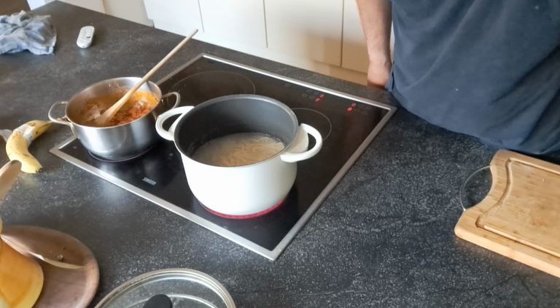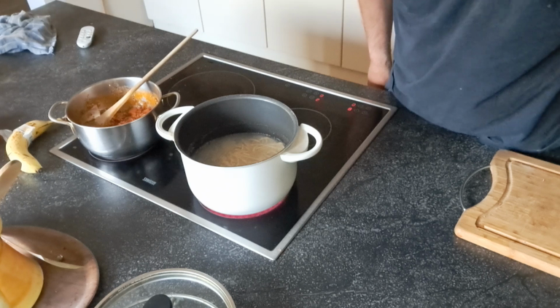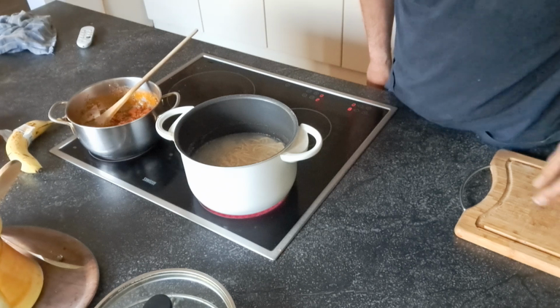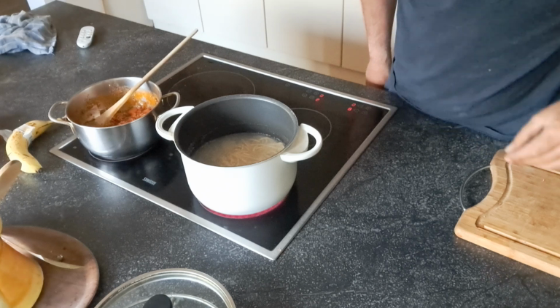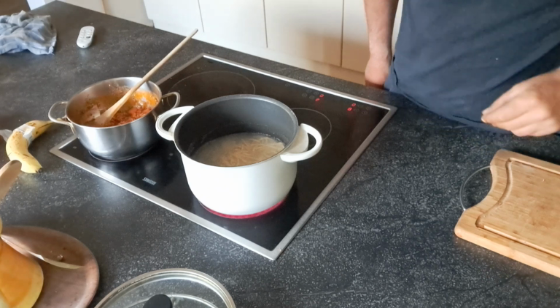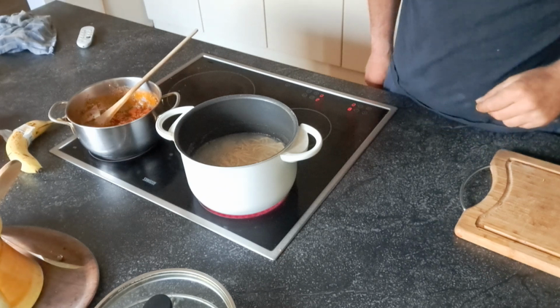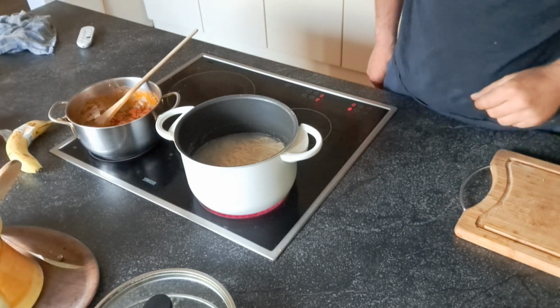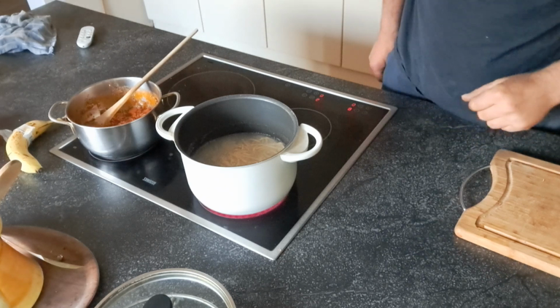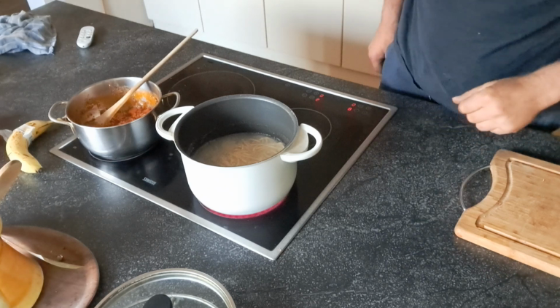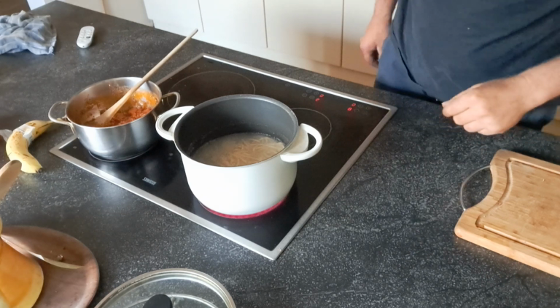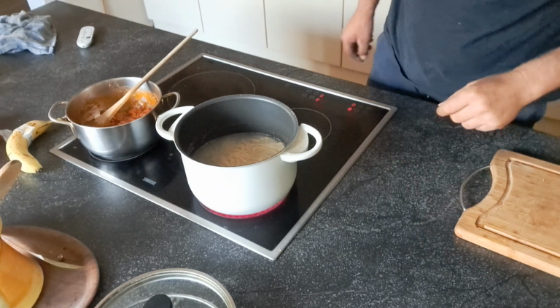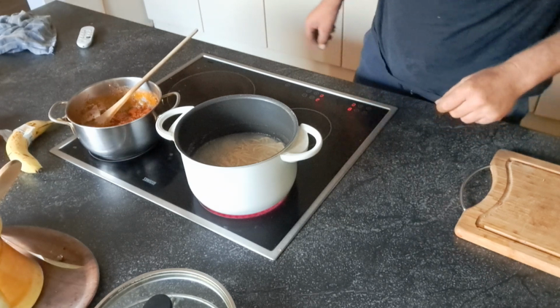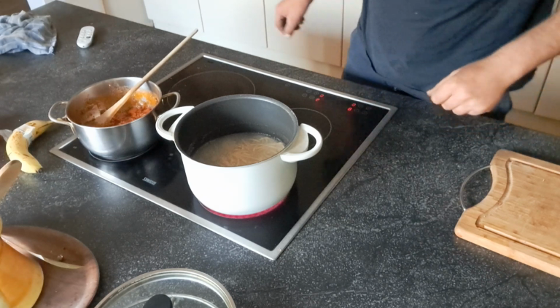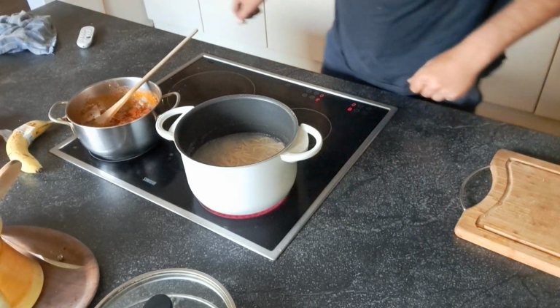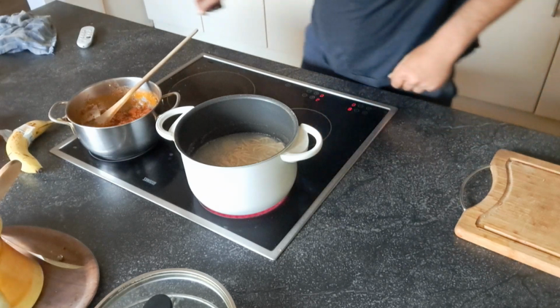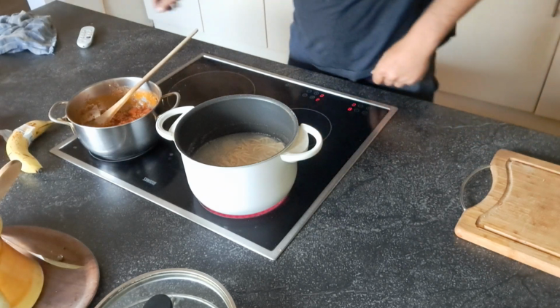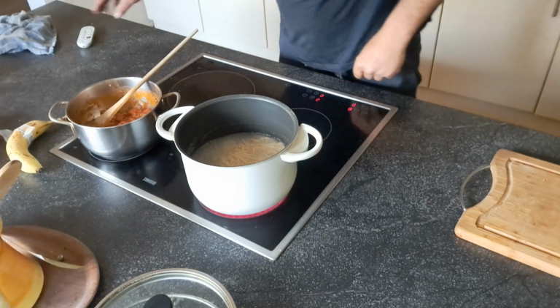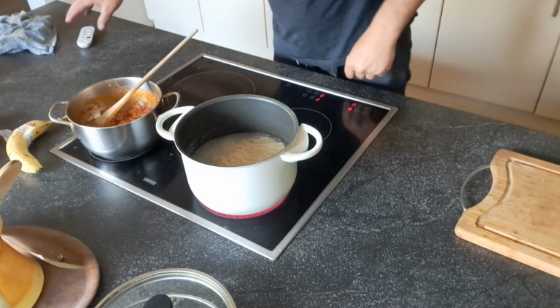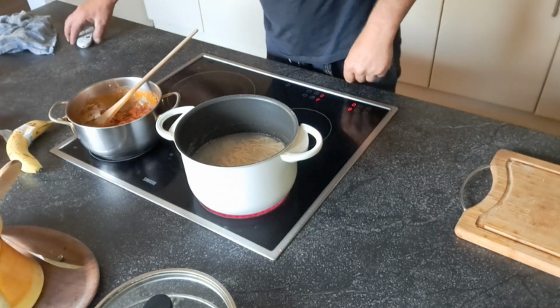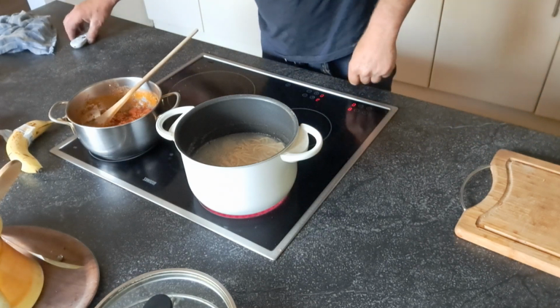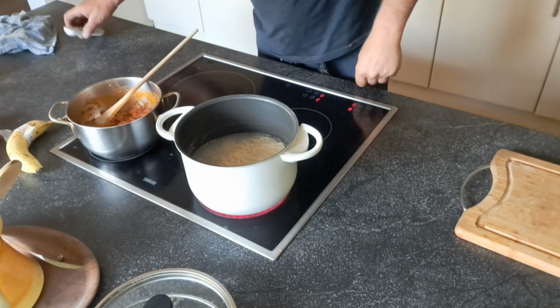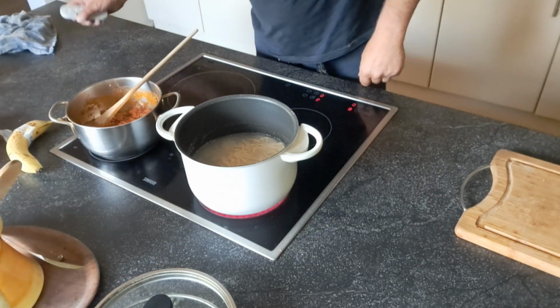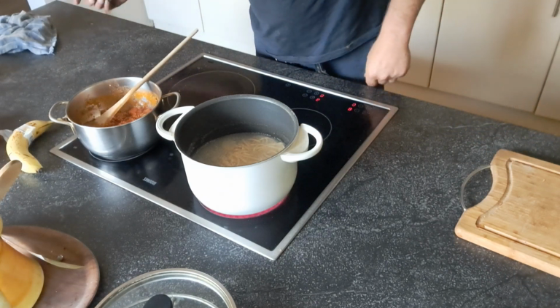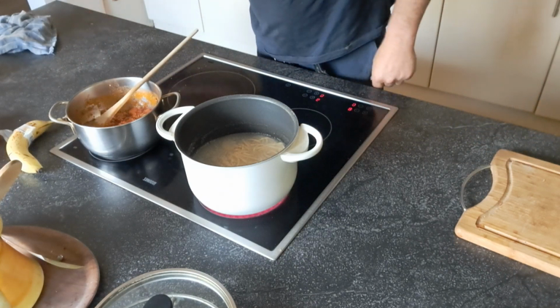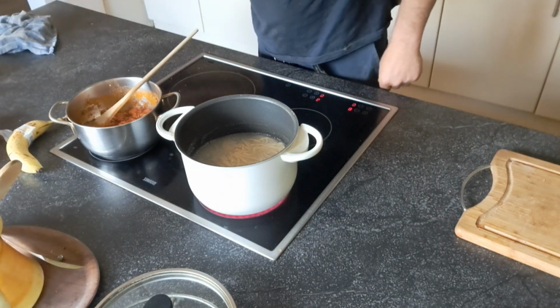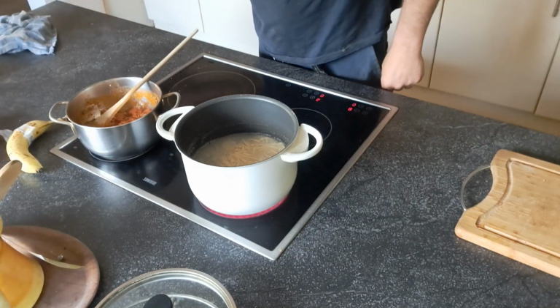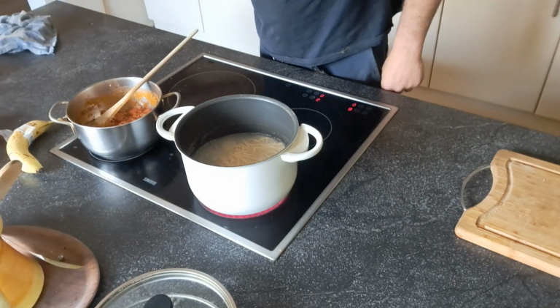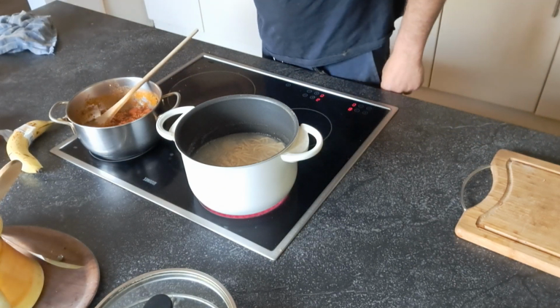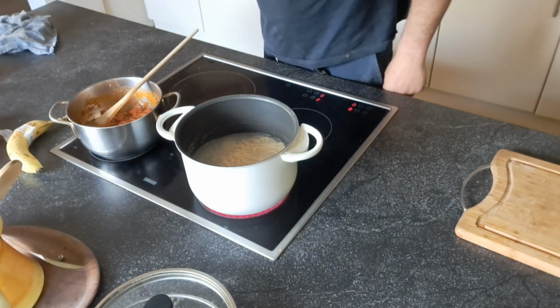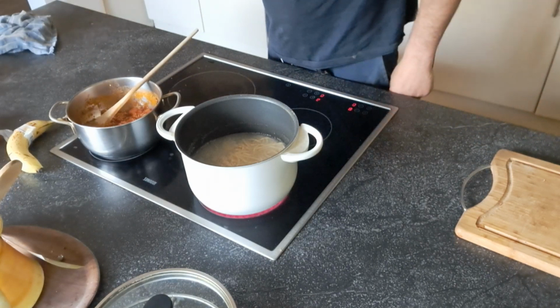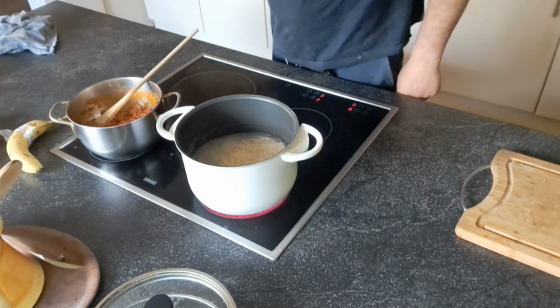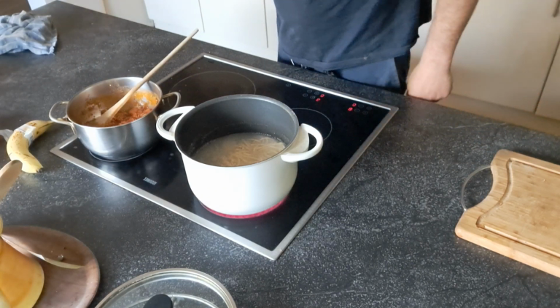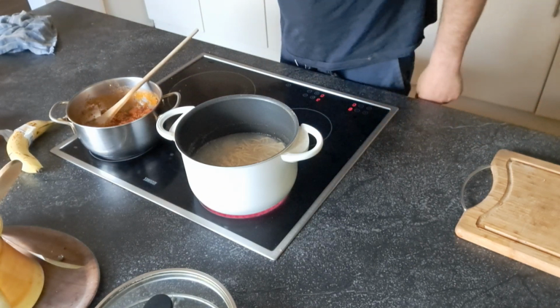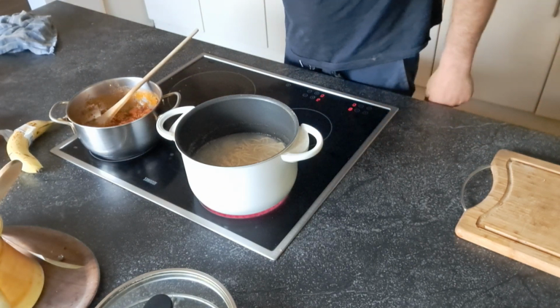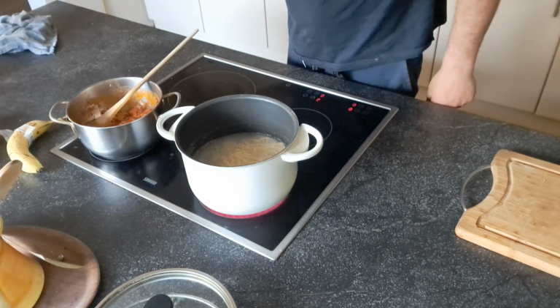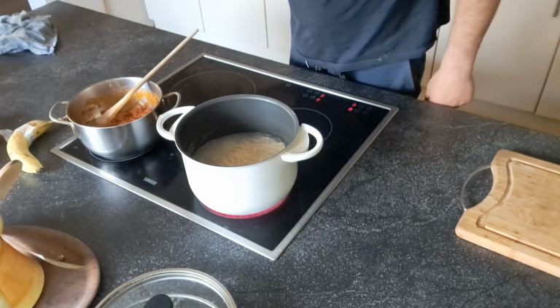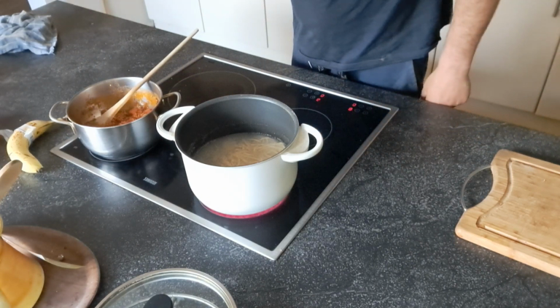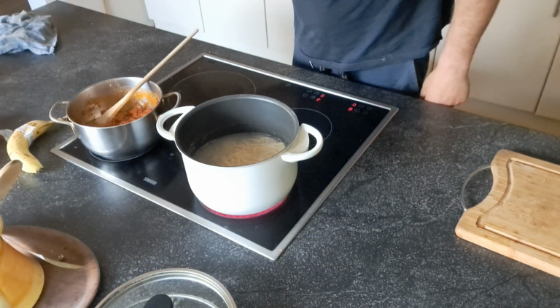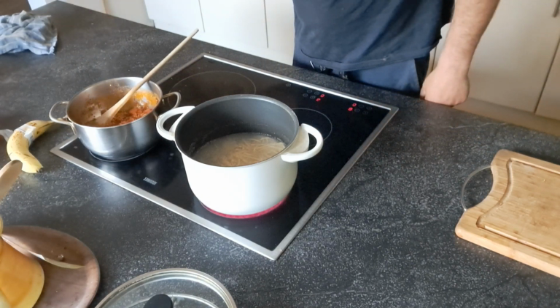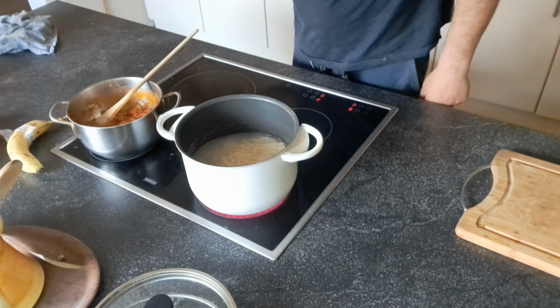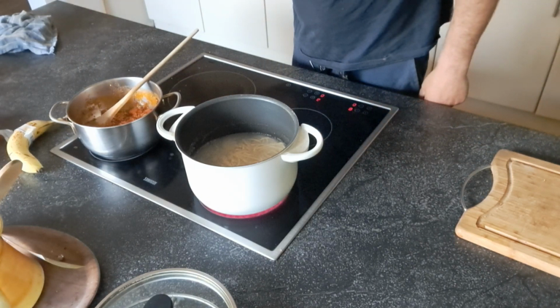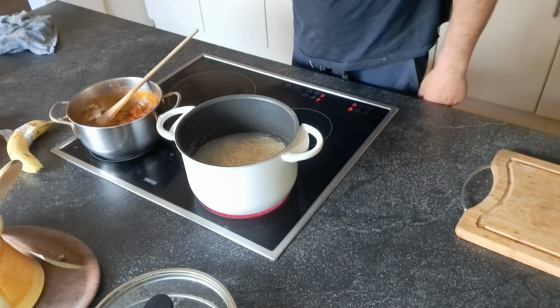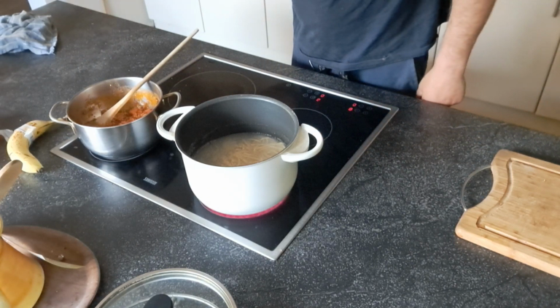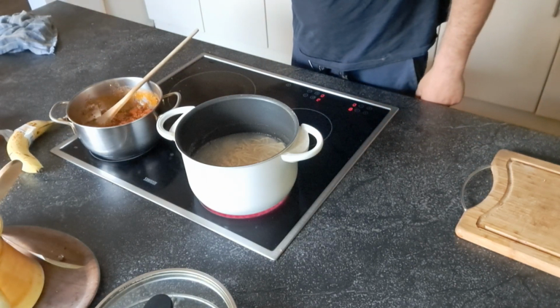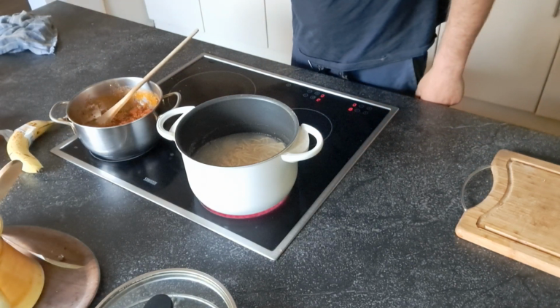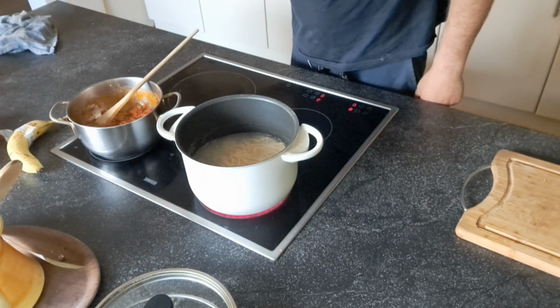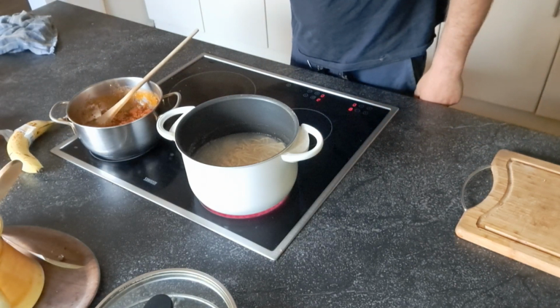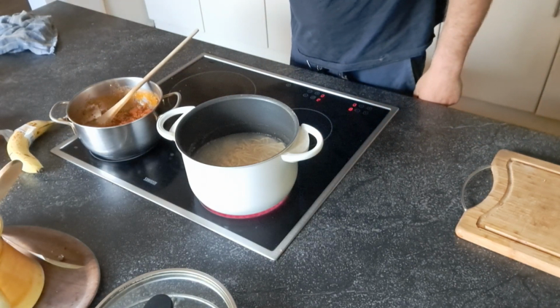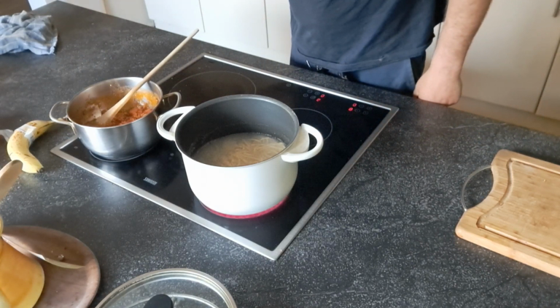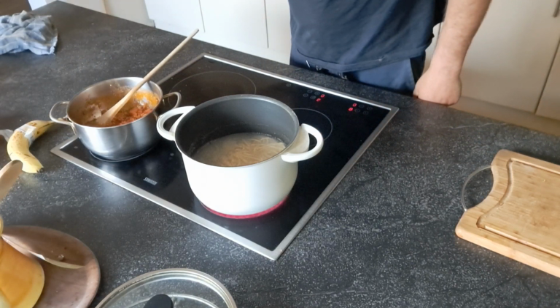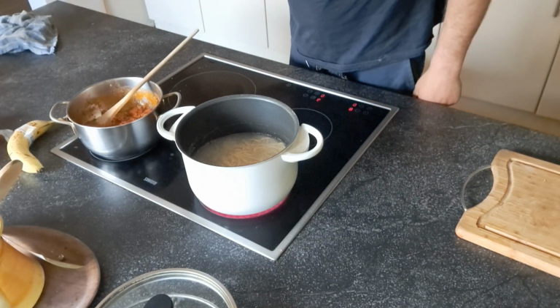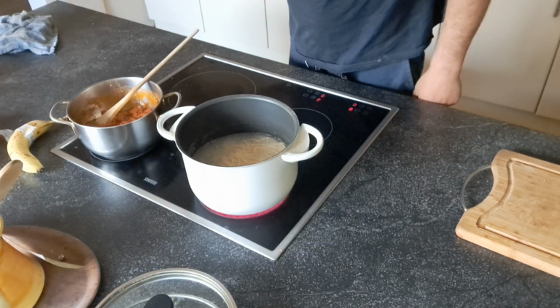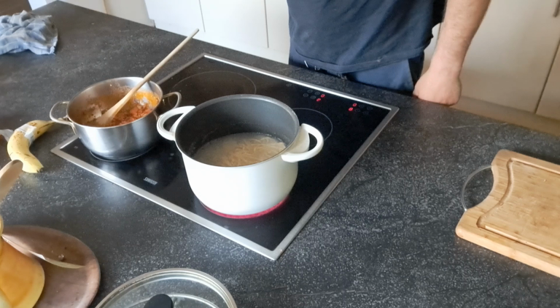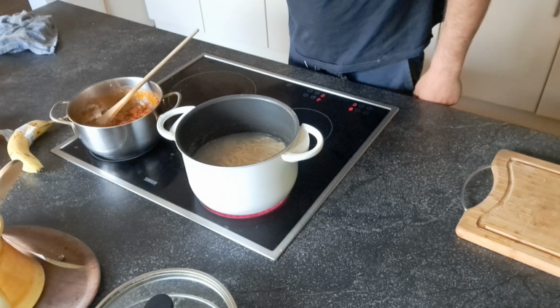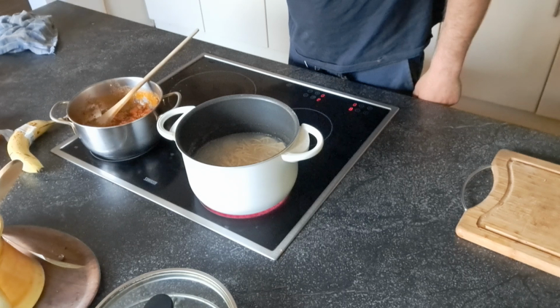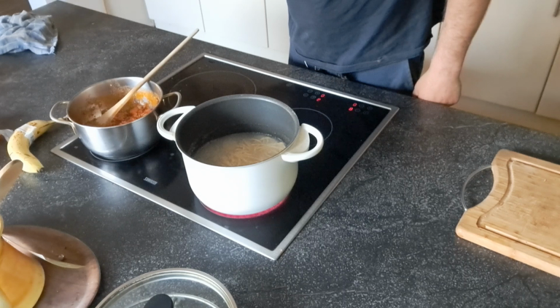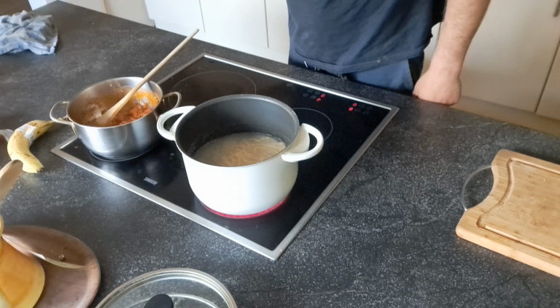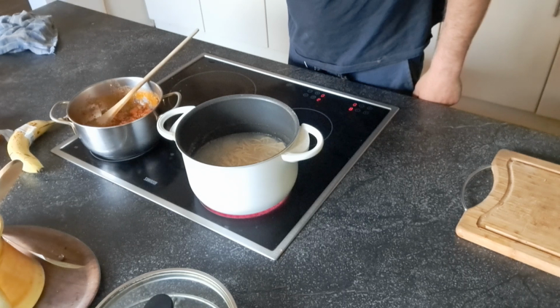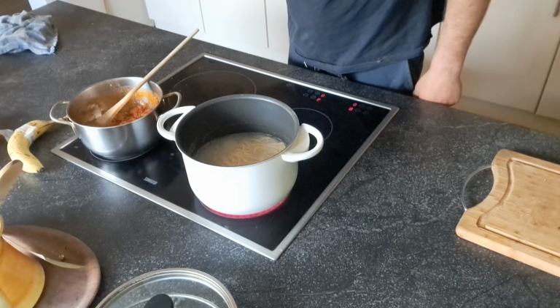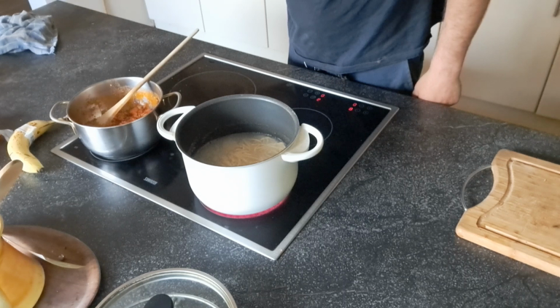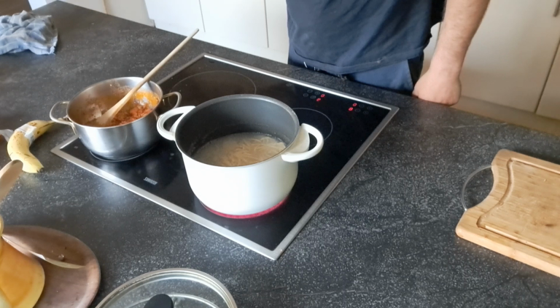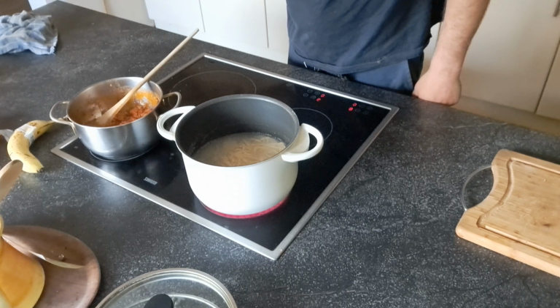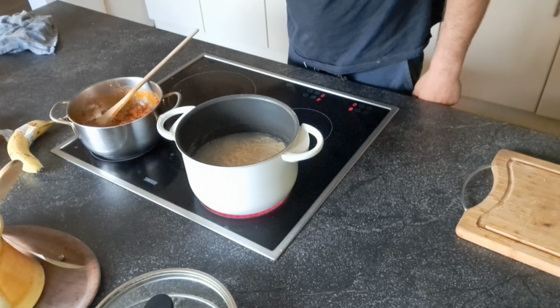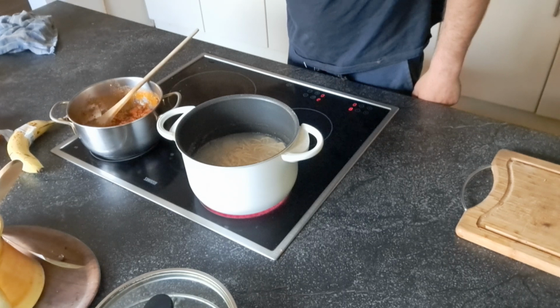Good evening everybody. I'm going to start cooking. Thank you for coming. I'm going to make spaghetti.